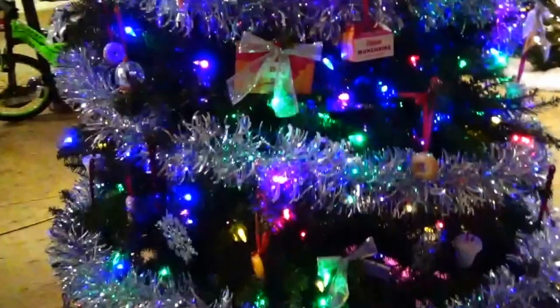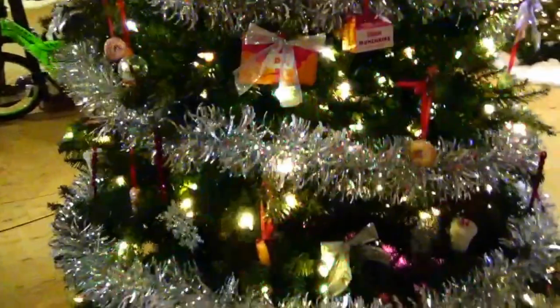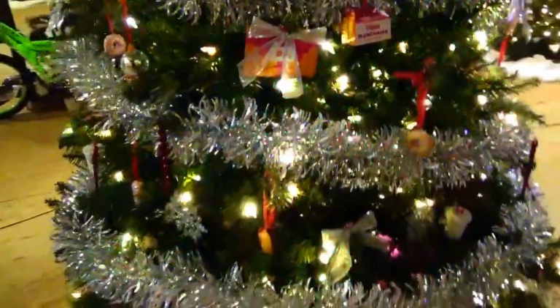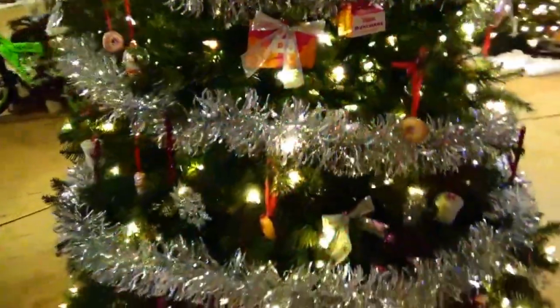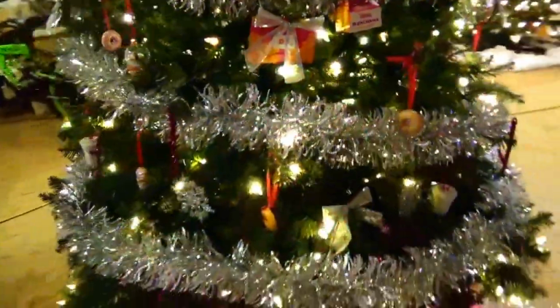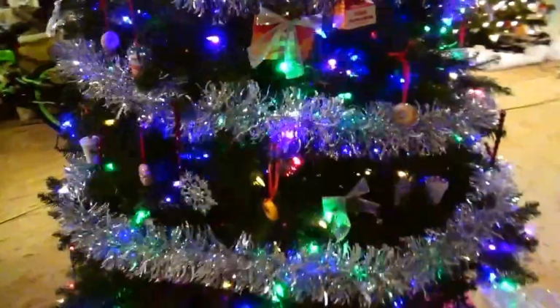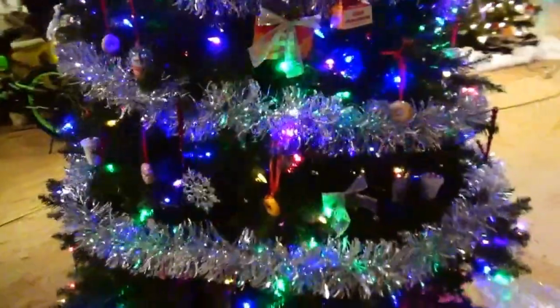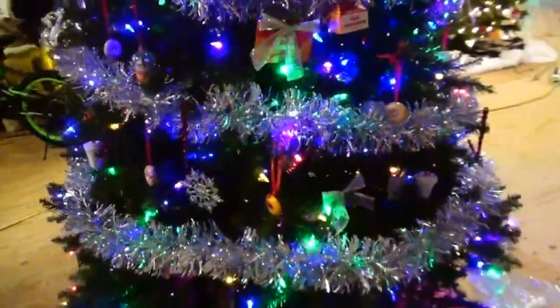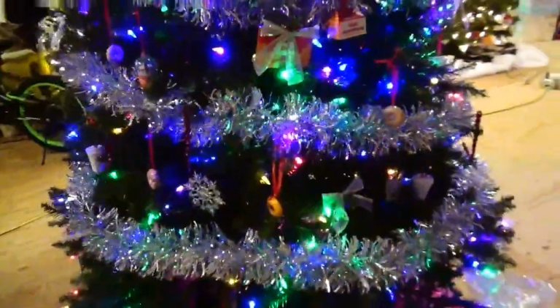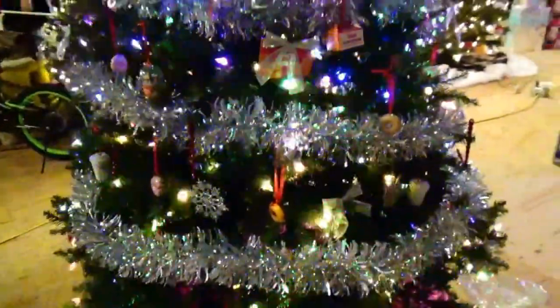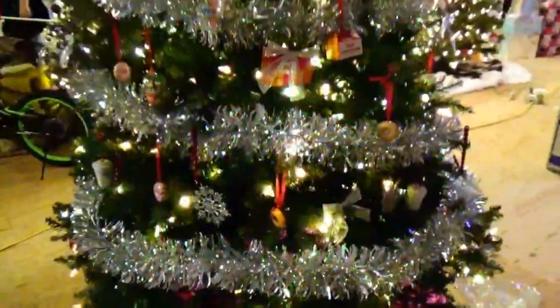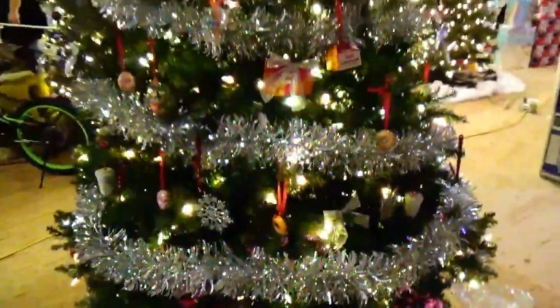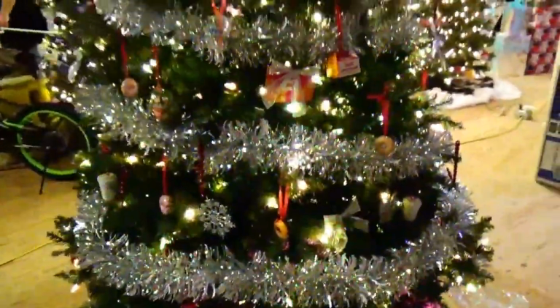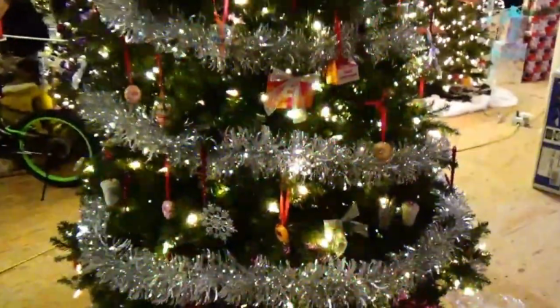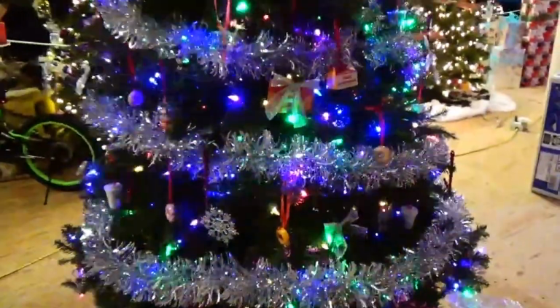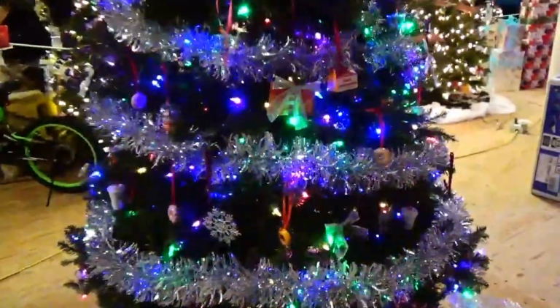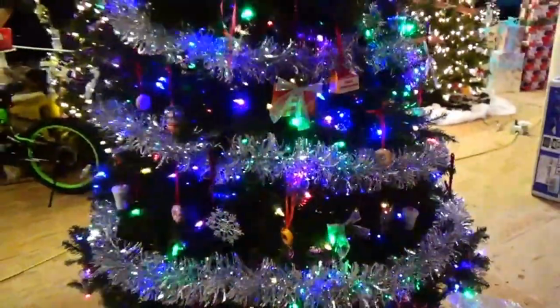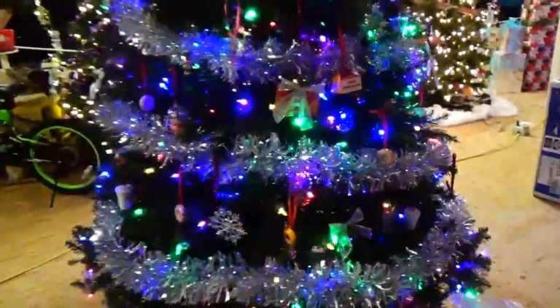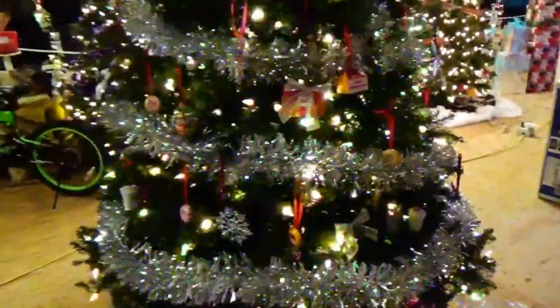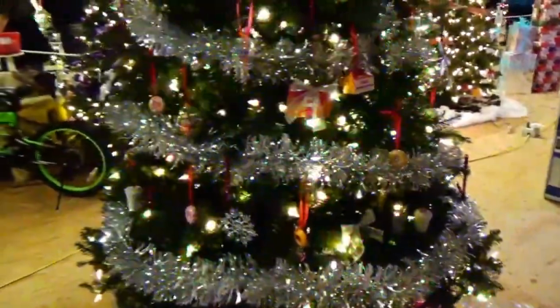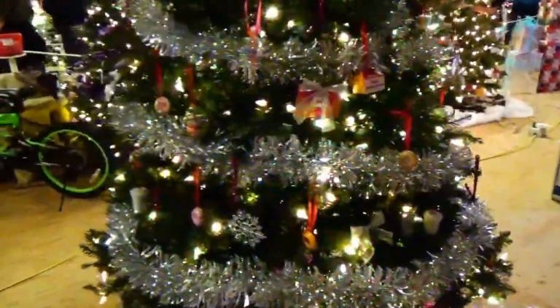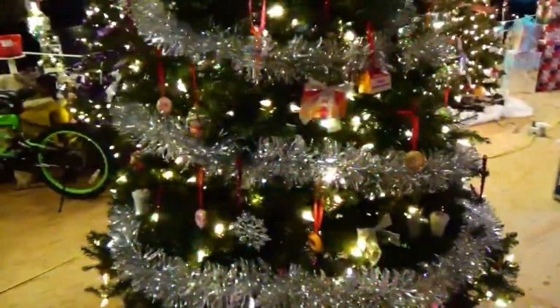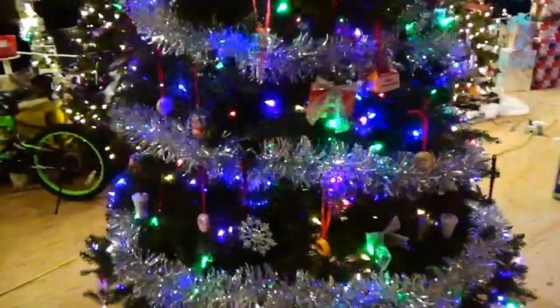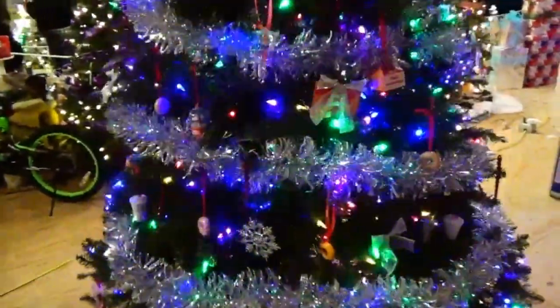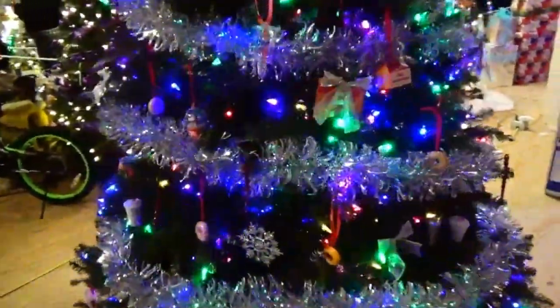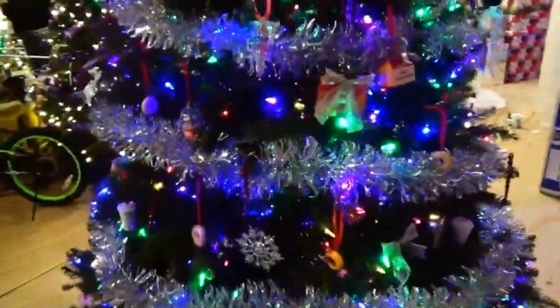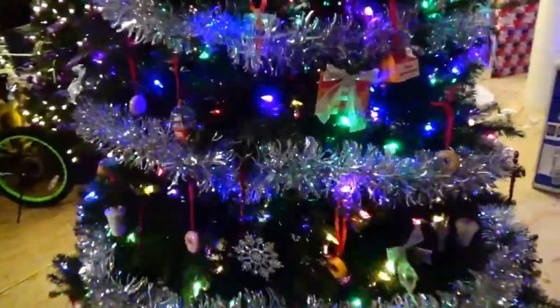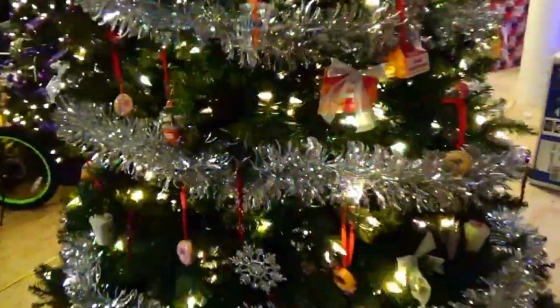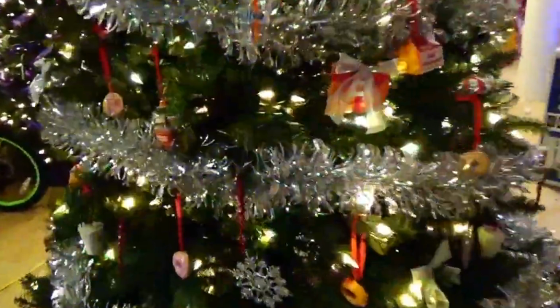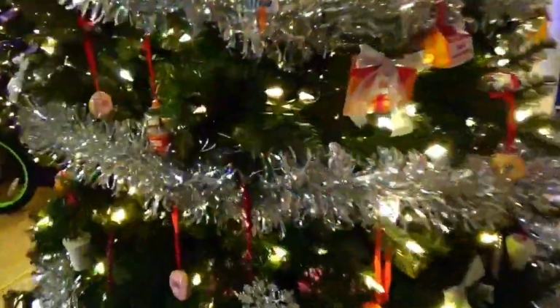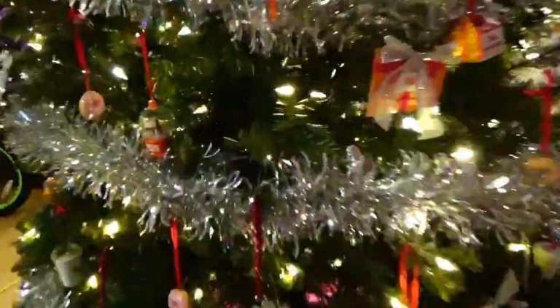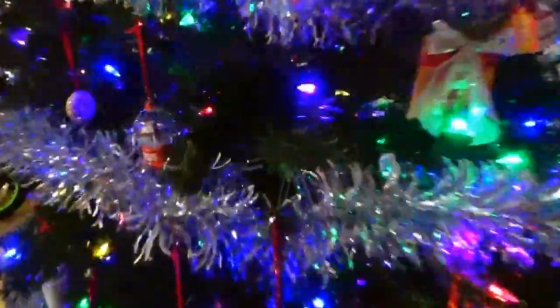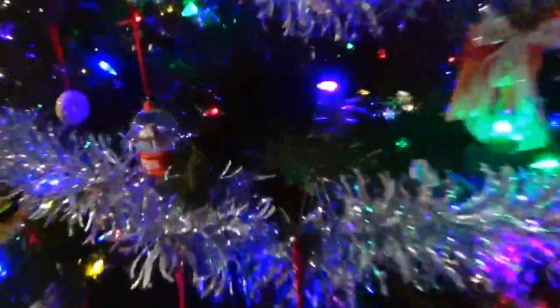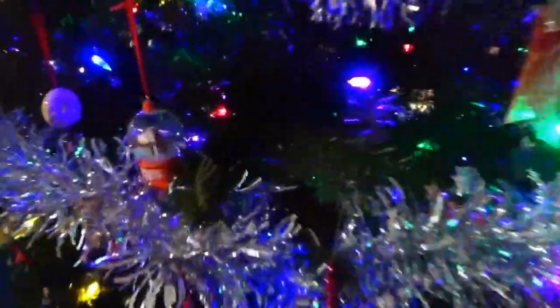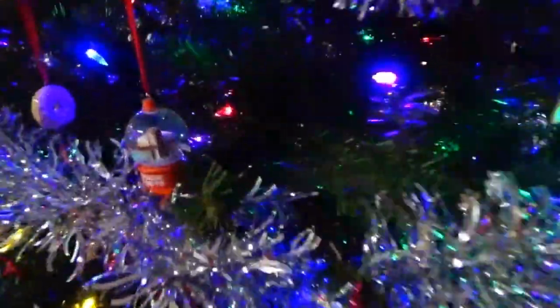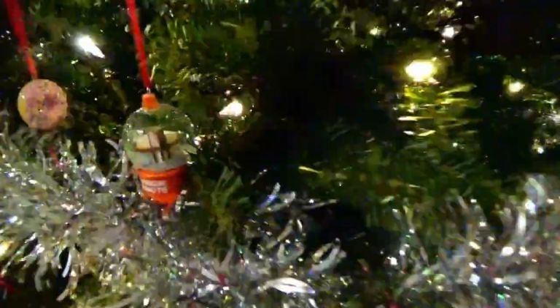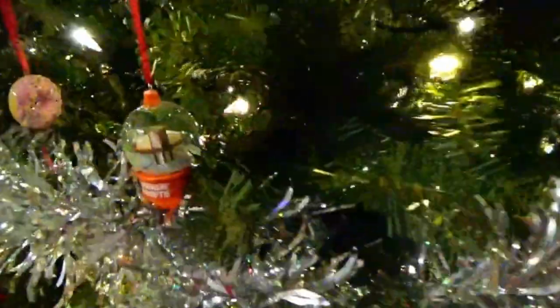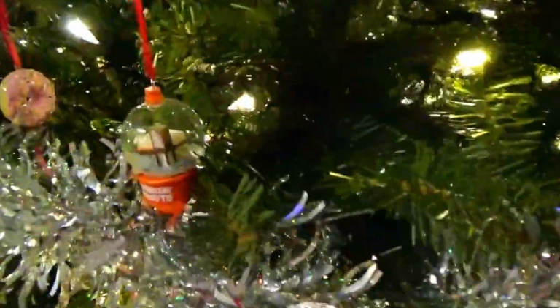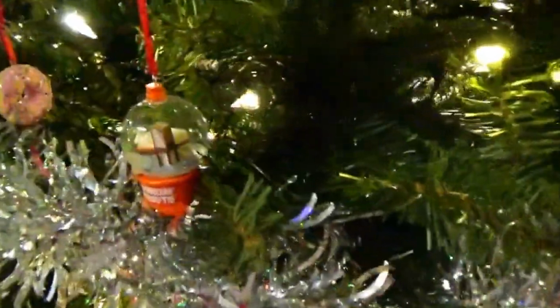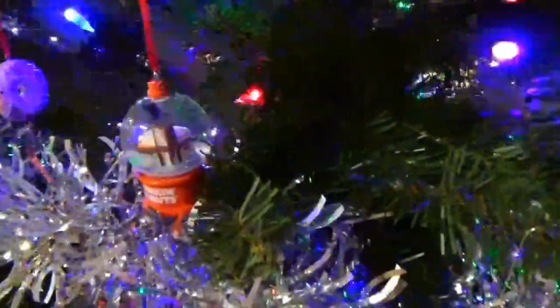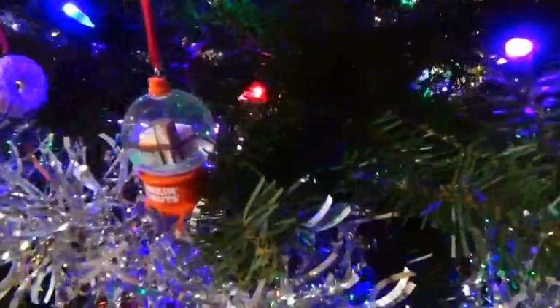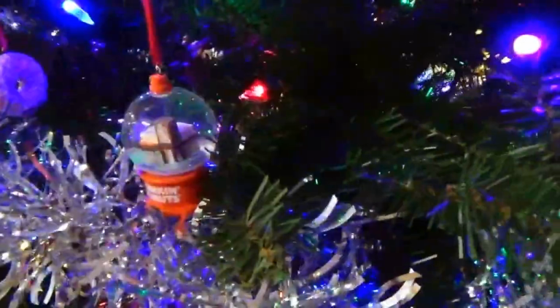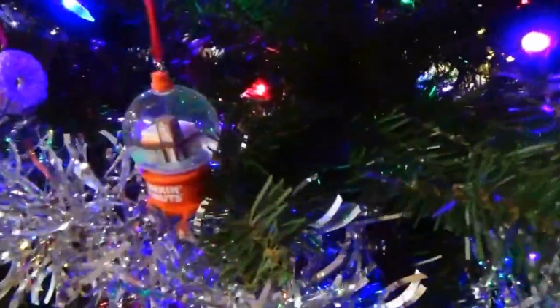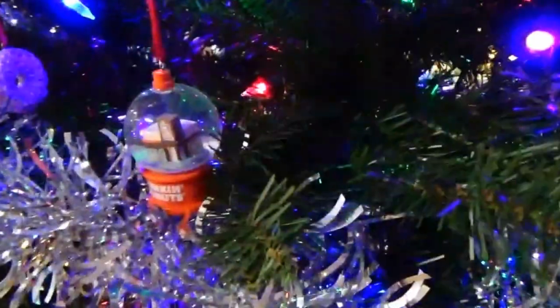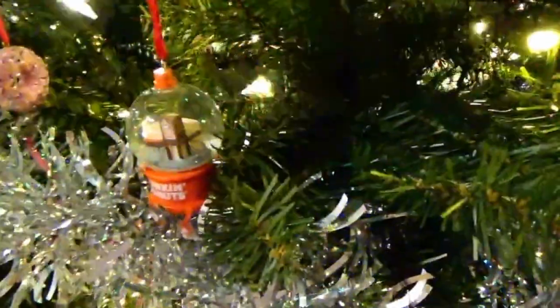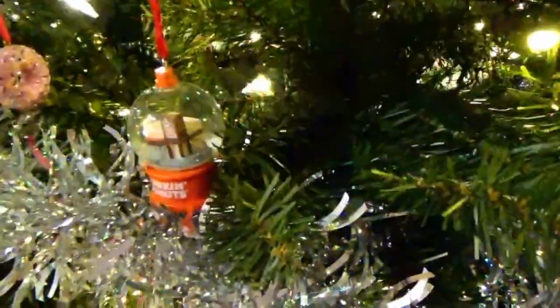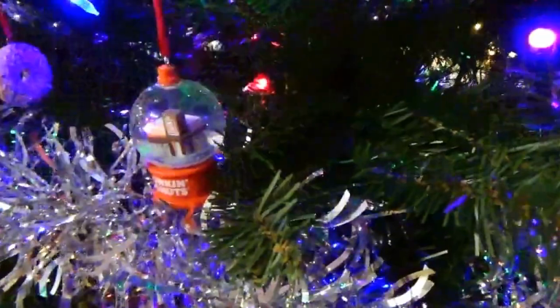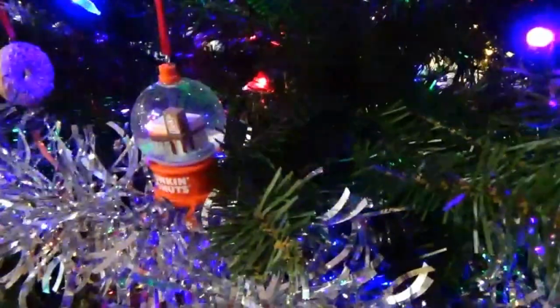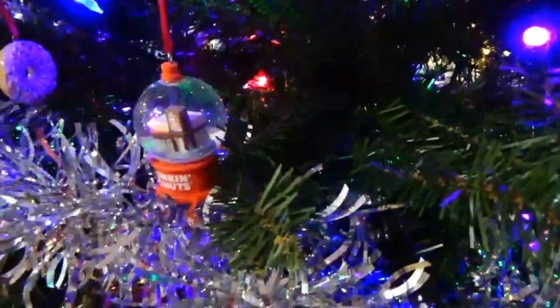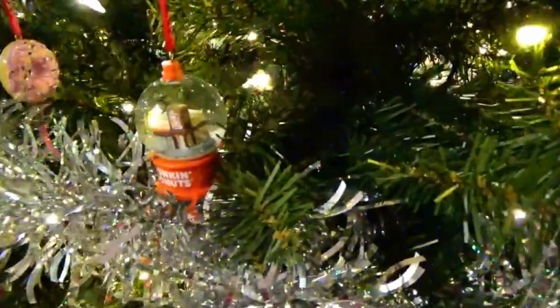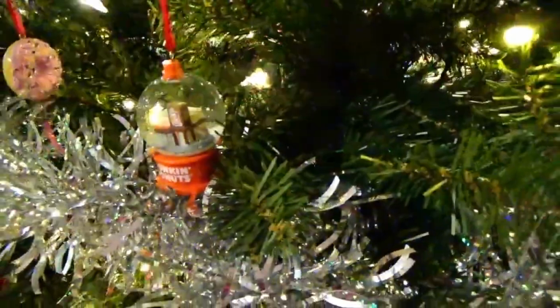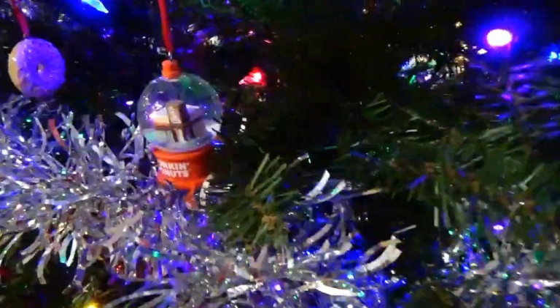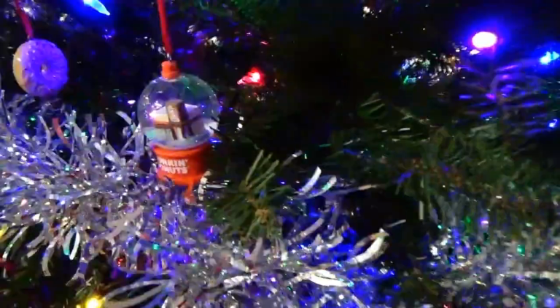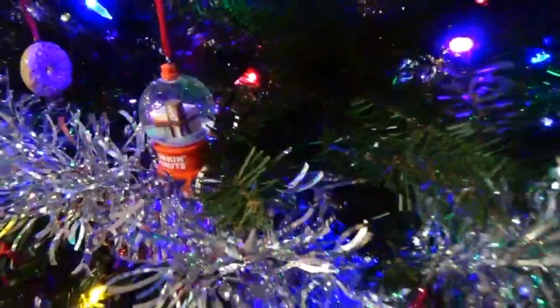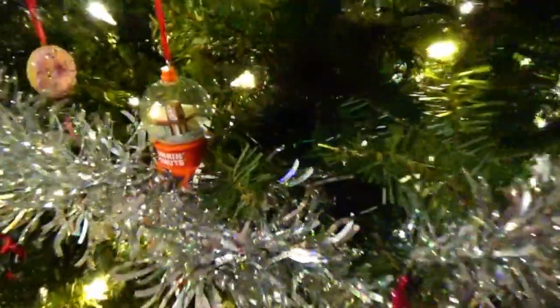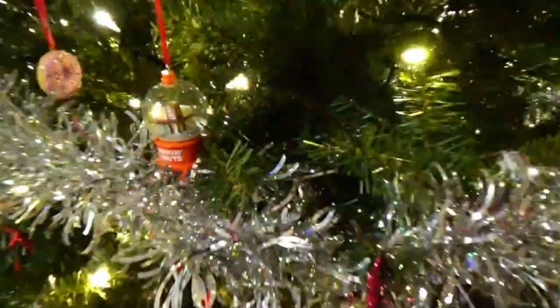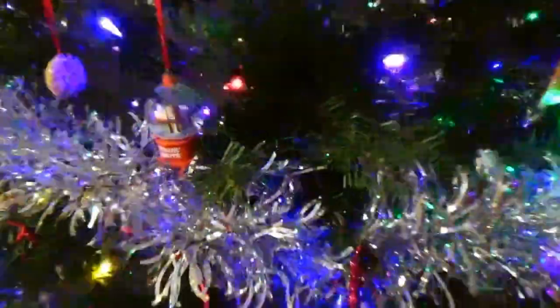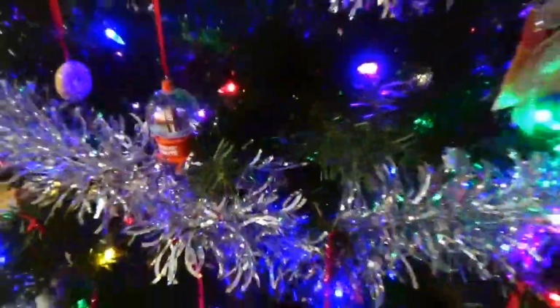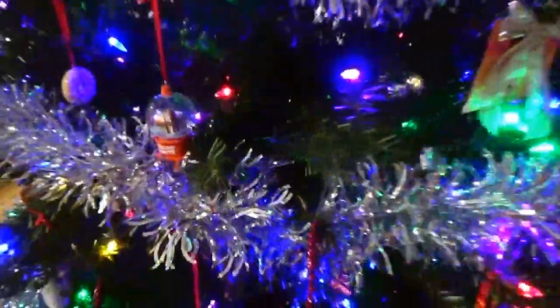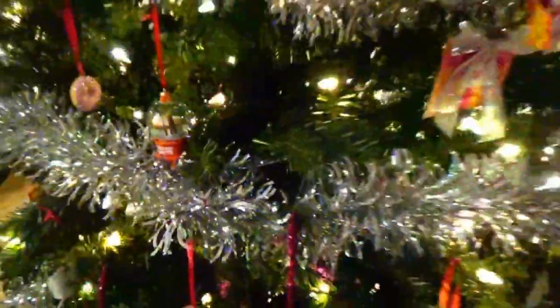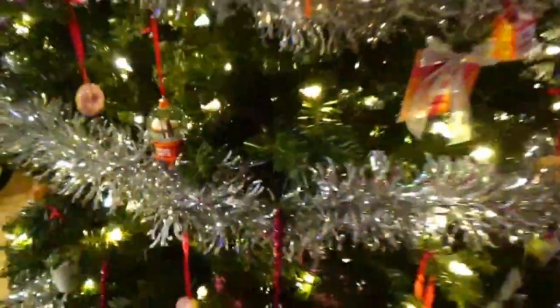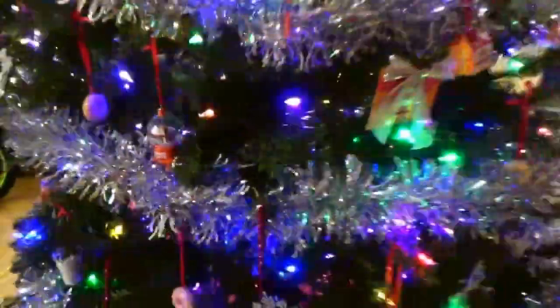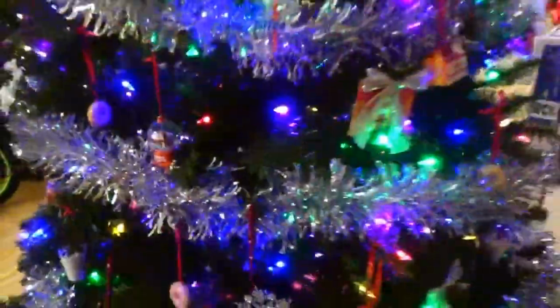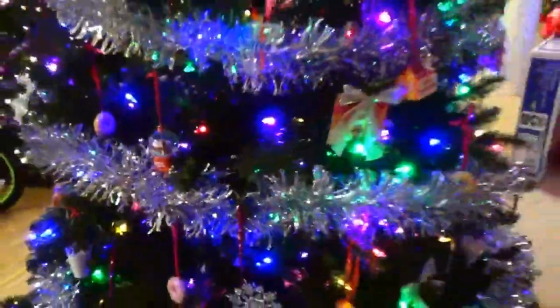And that's from the Dunkin' Donuts tree. I like this one. That's really cute — snow globe.